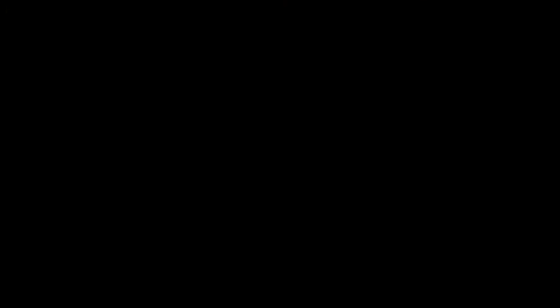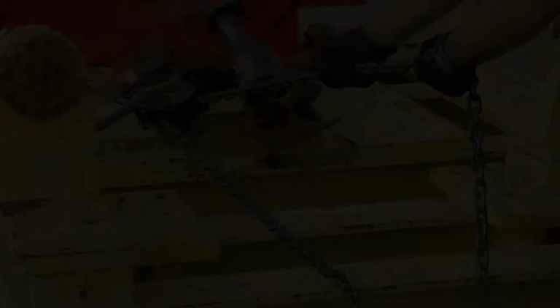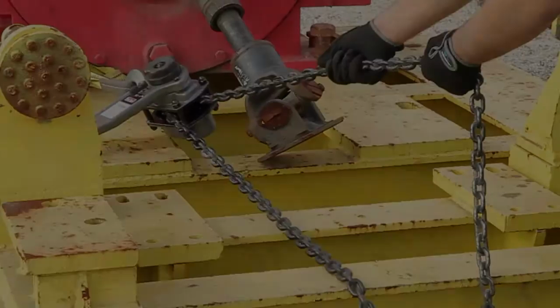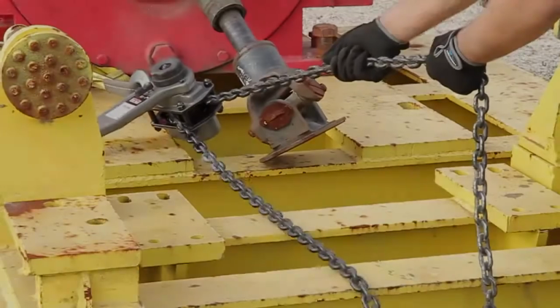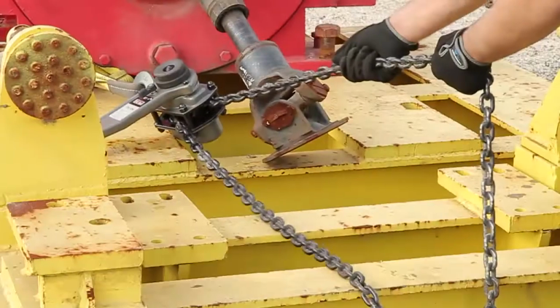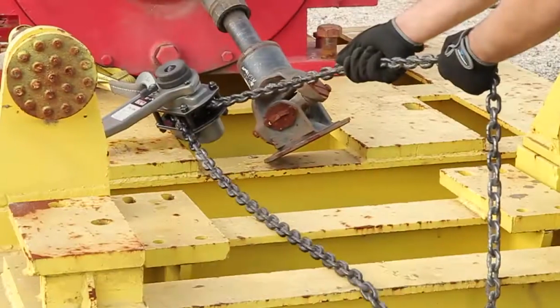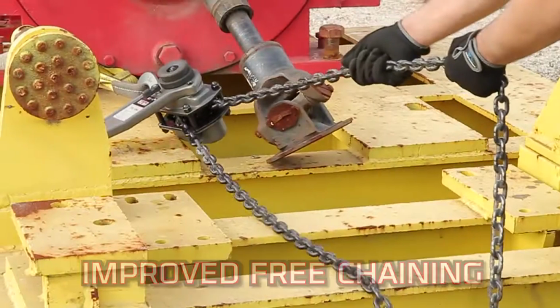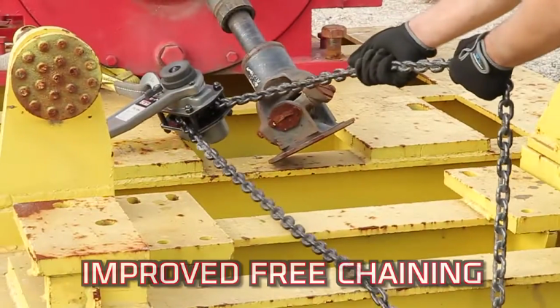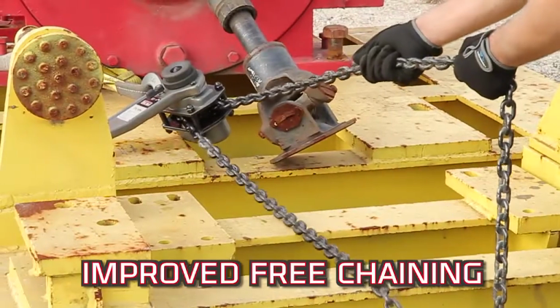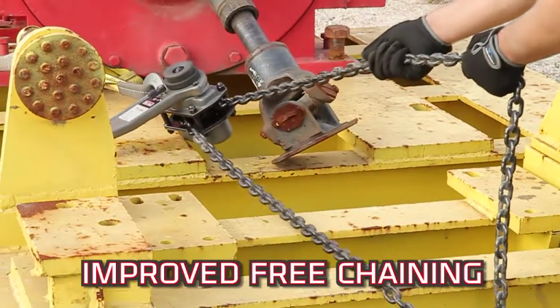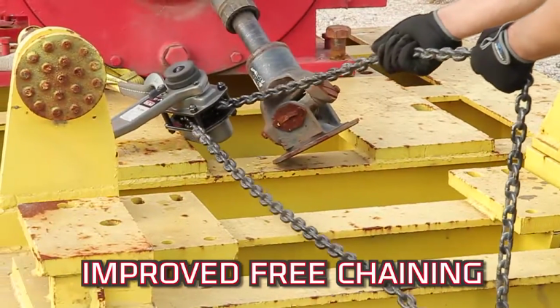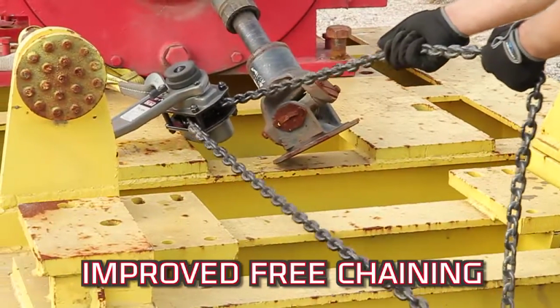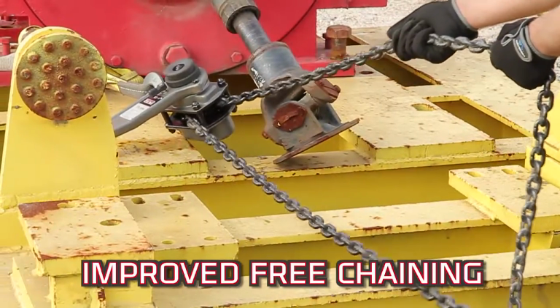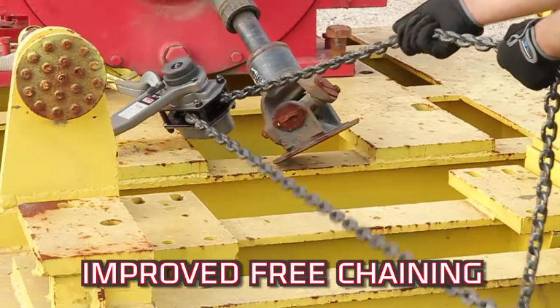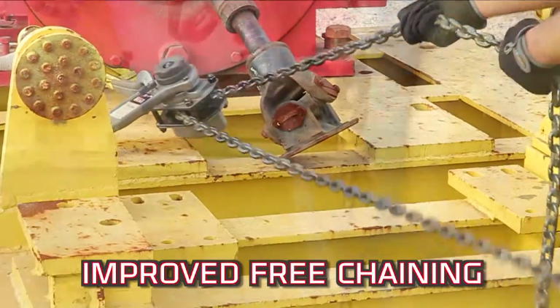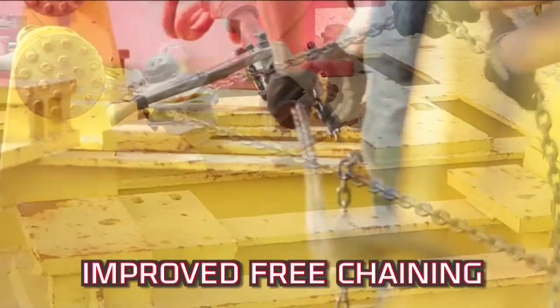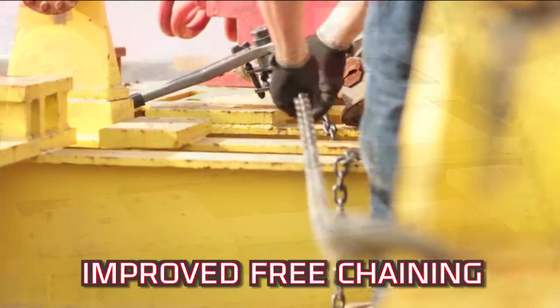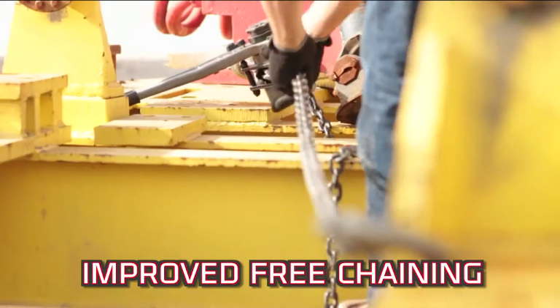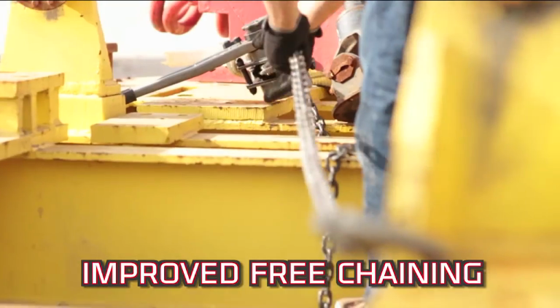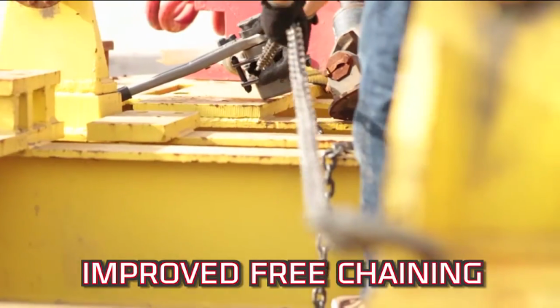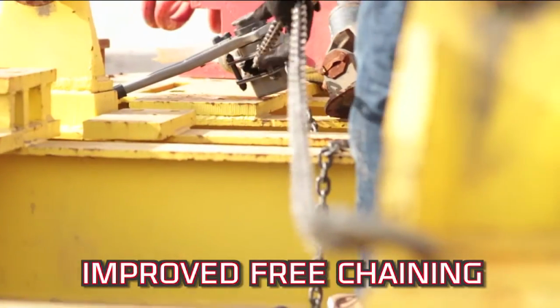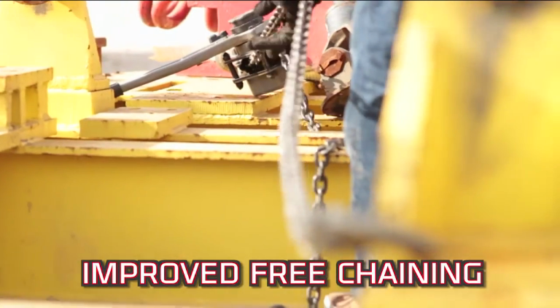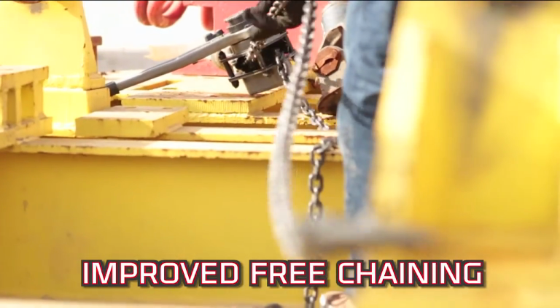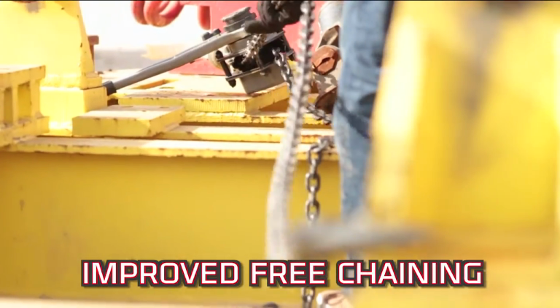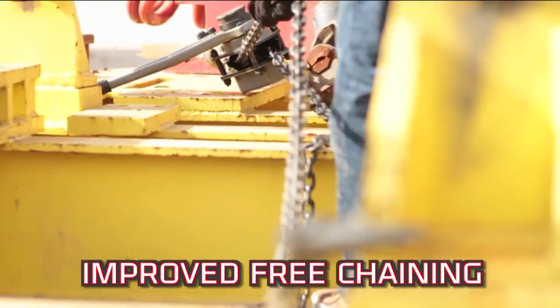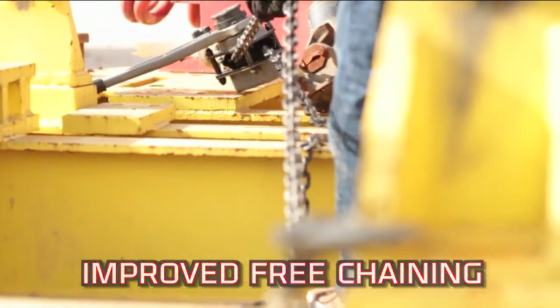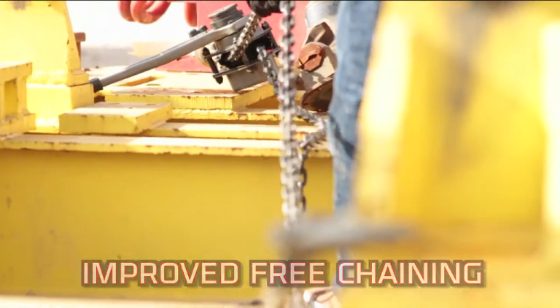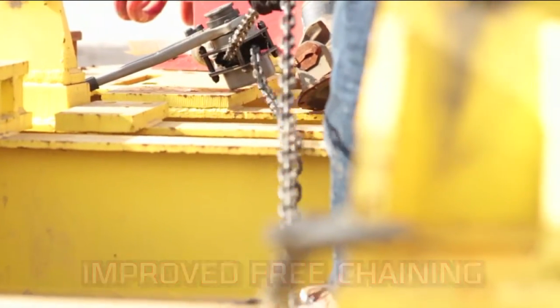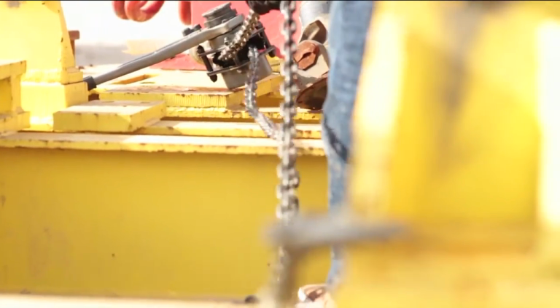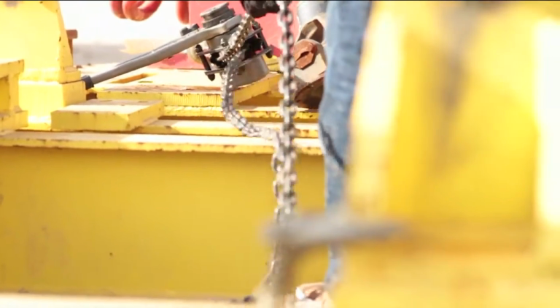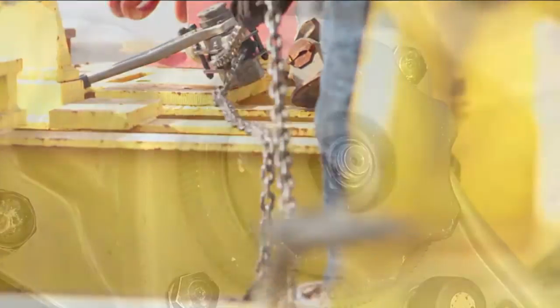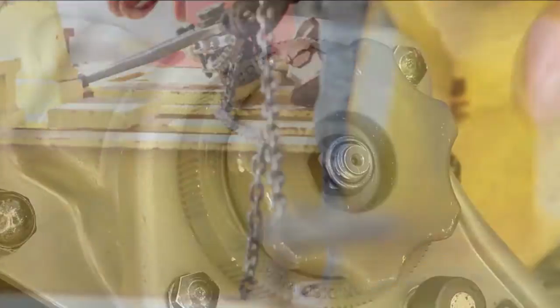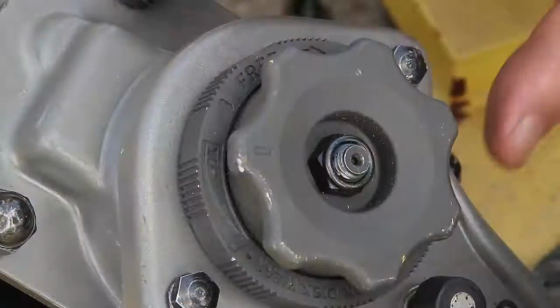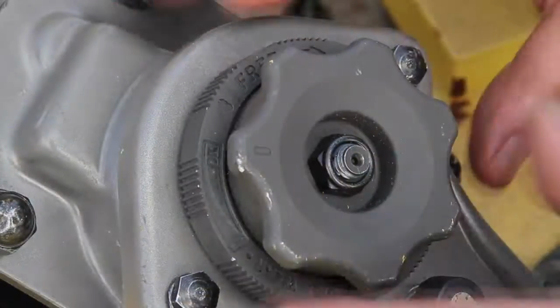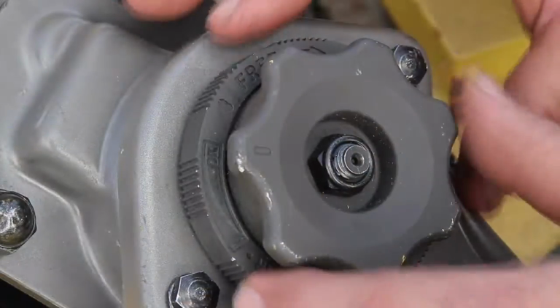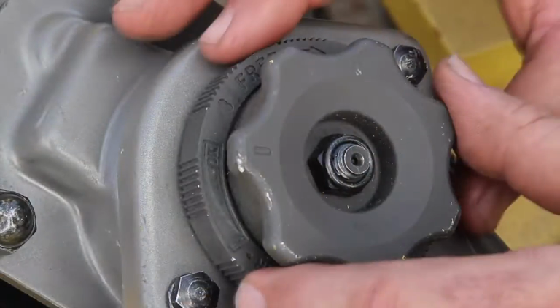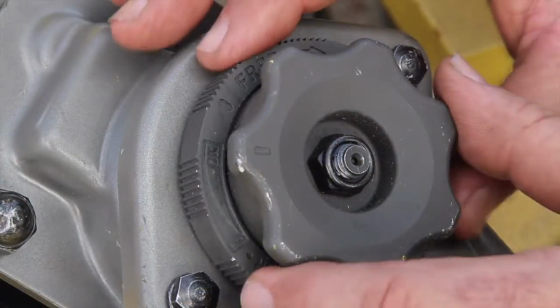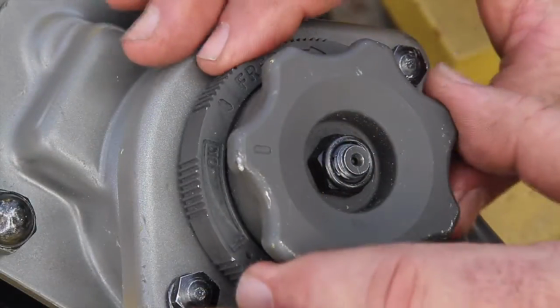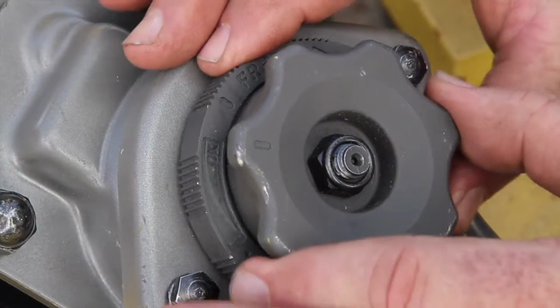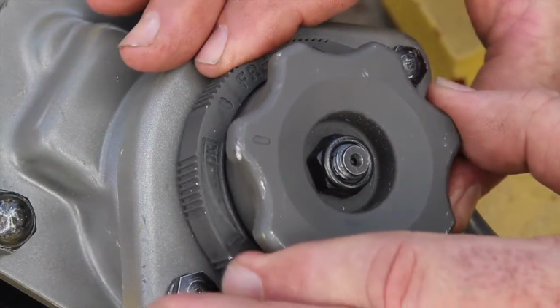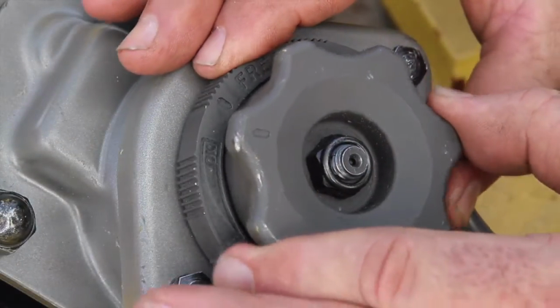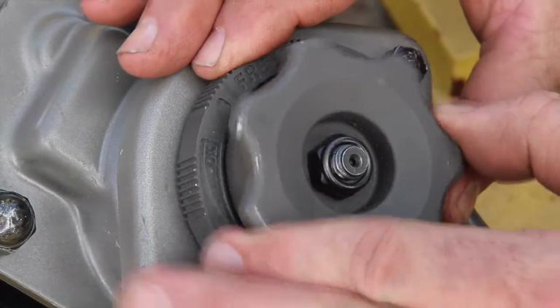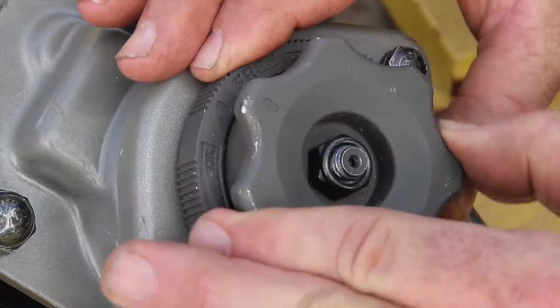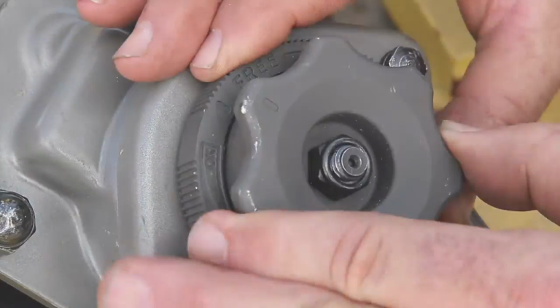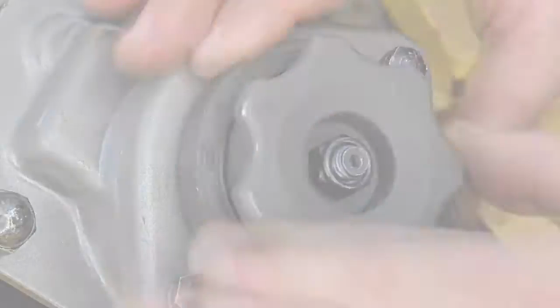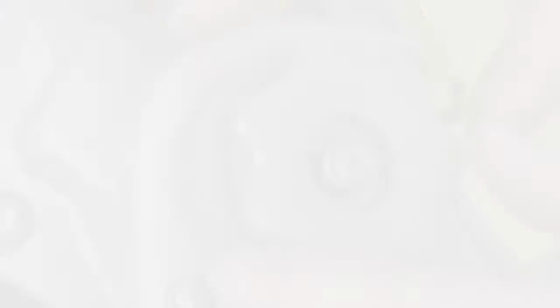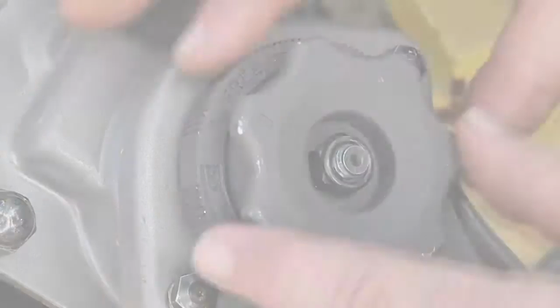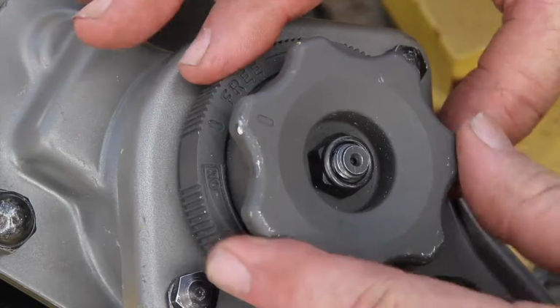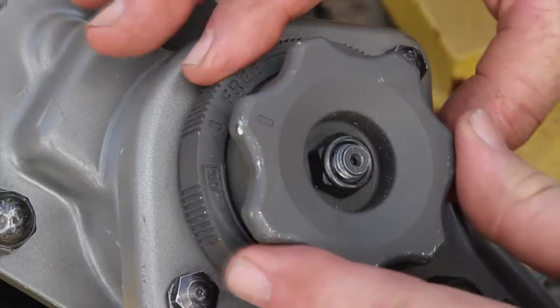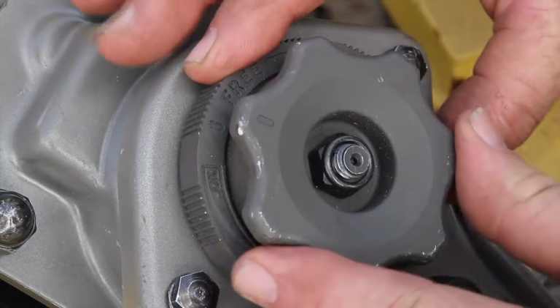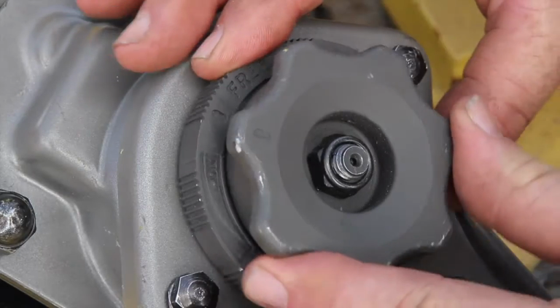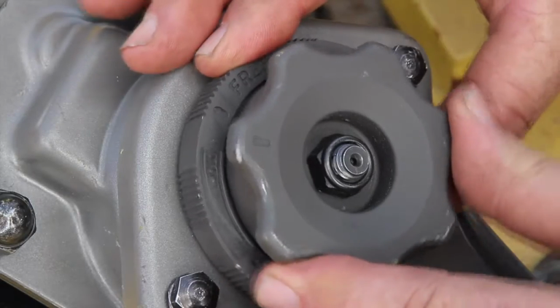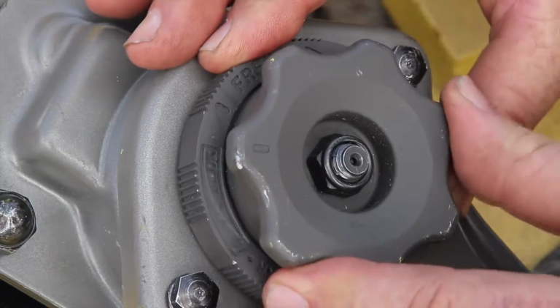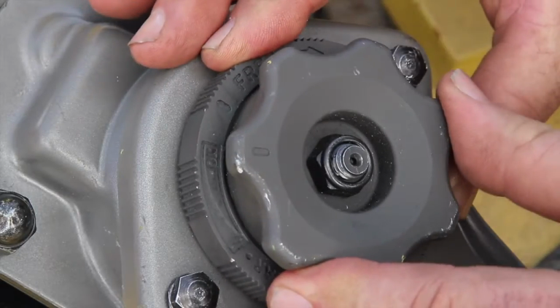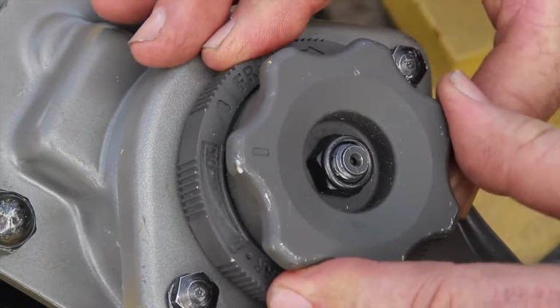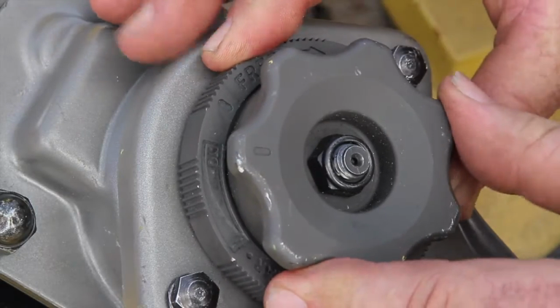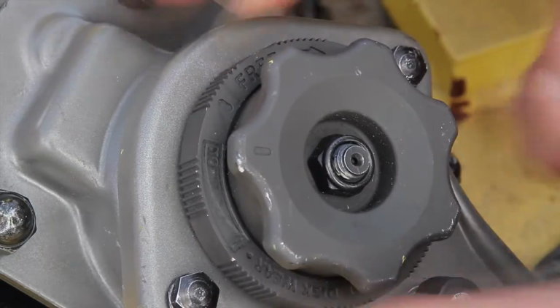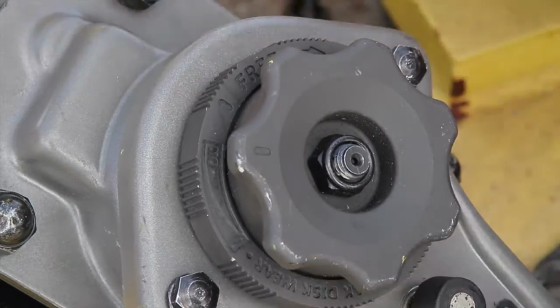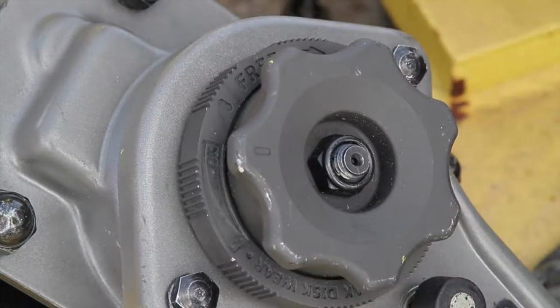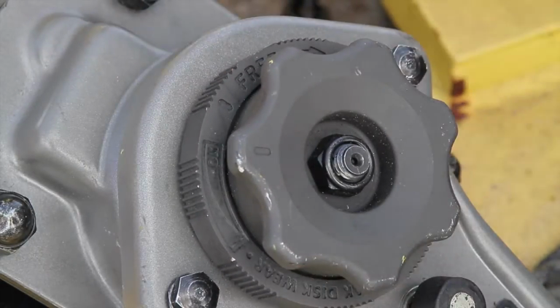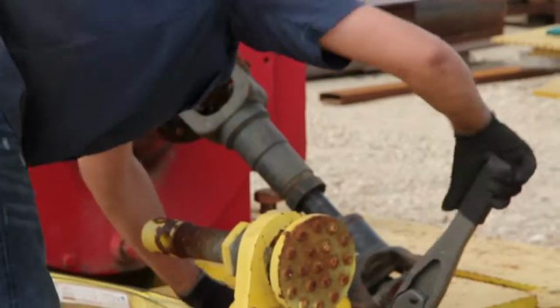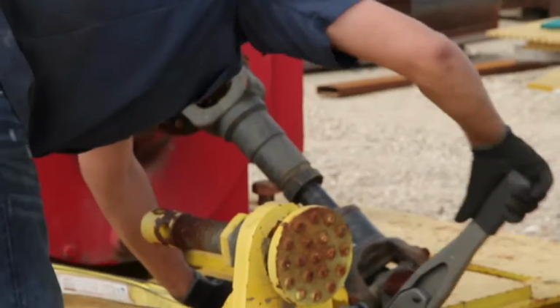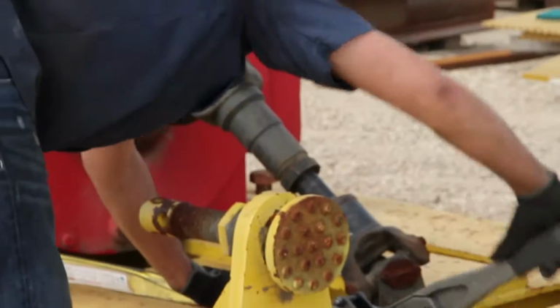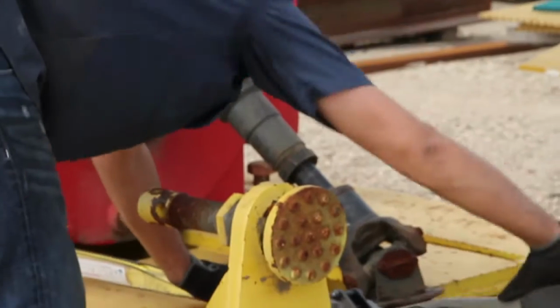Jet's simplified free chain design works by twisting the hand wheel and is engineered not to free chain under load.